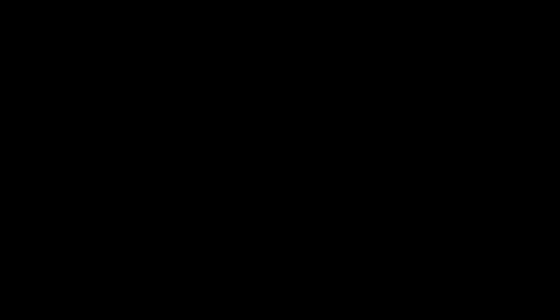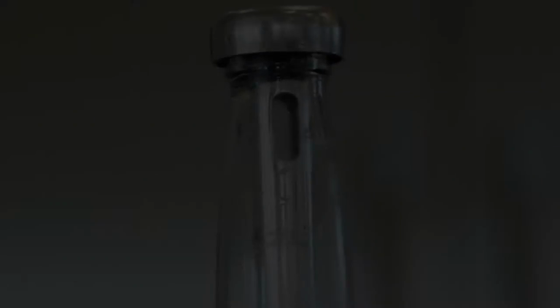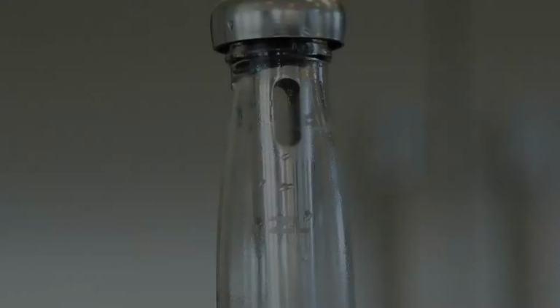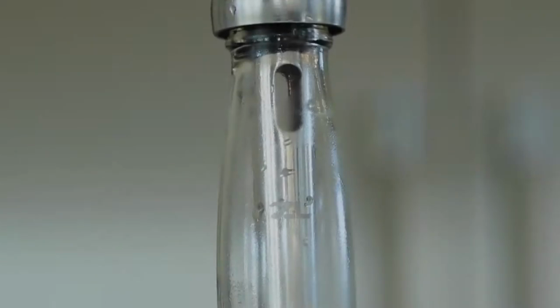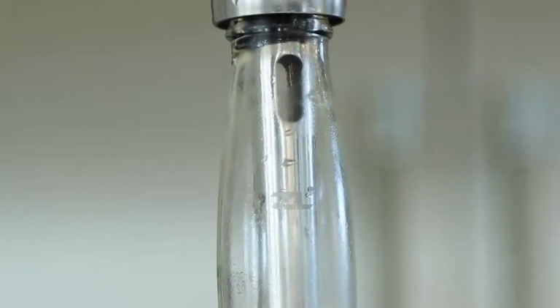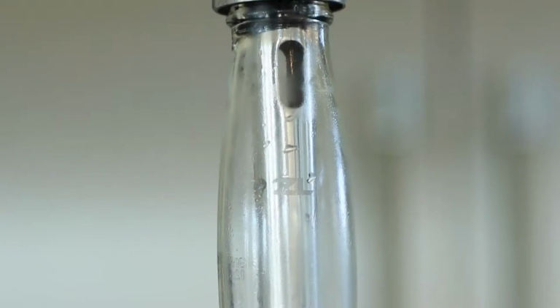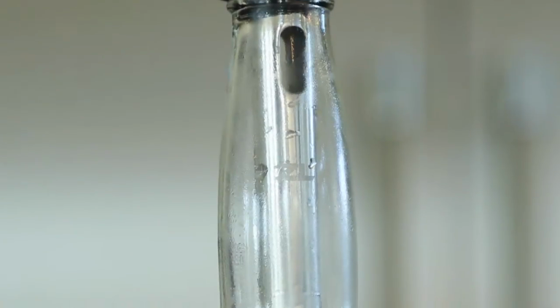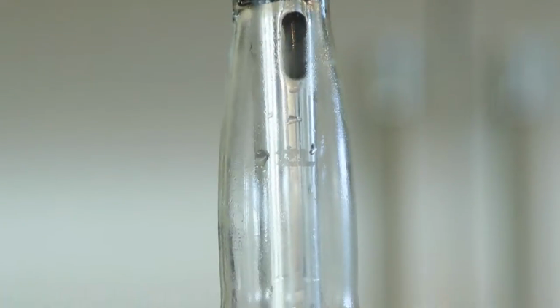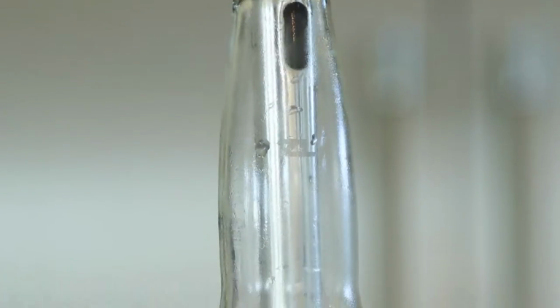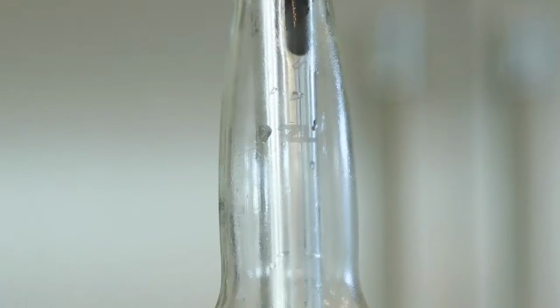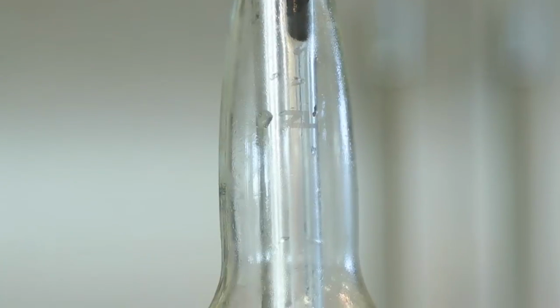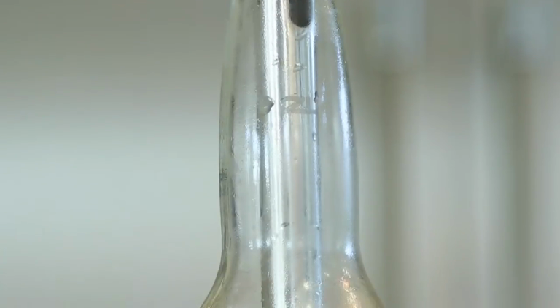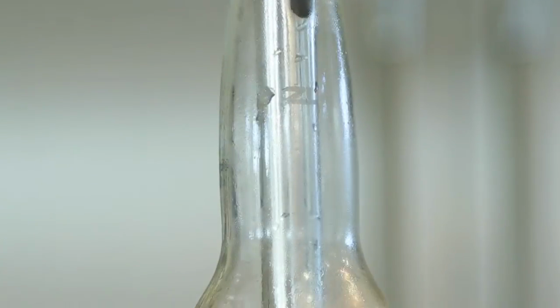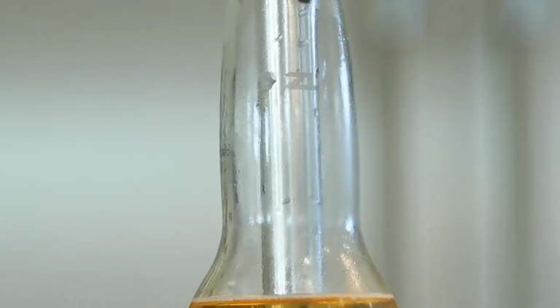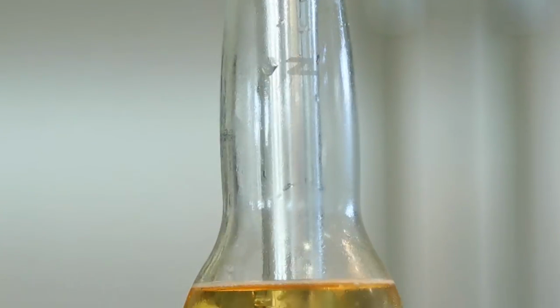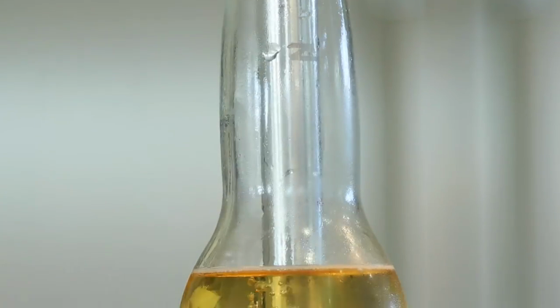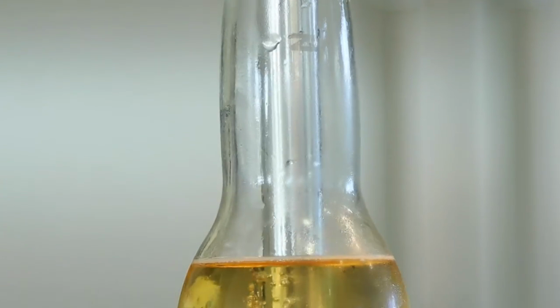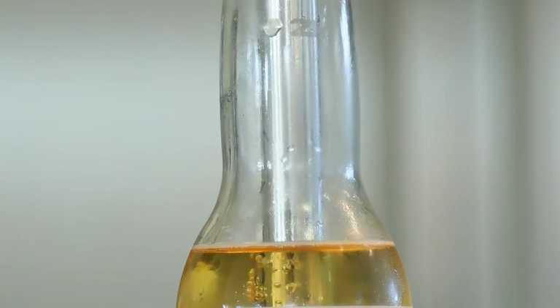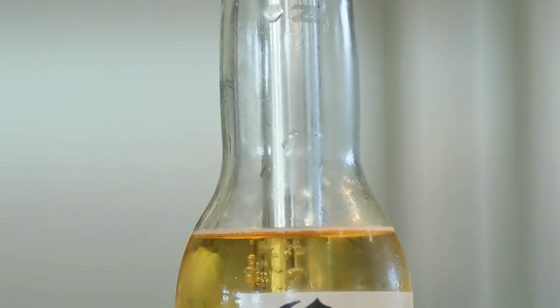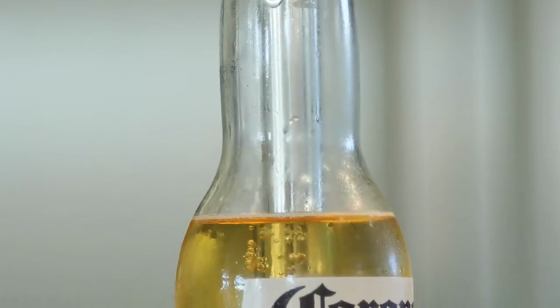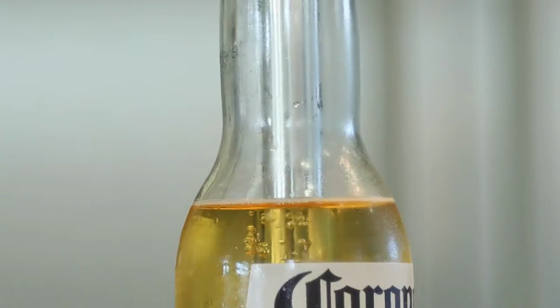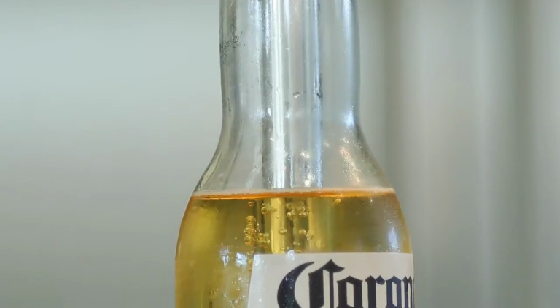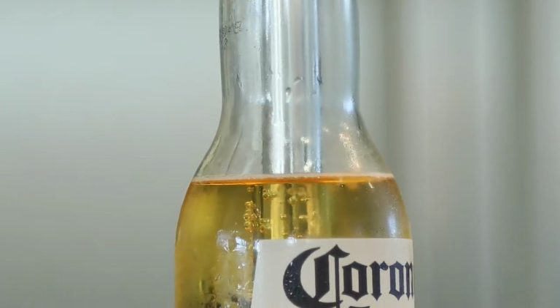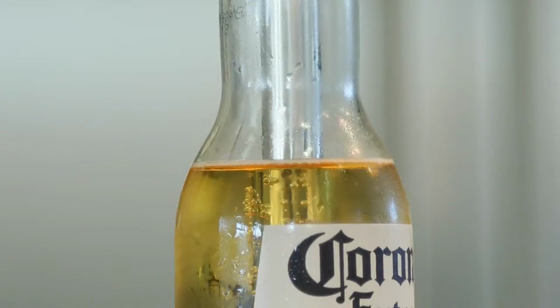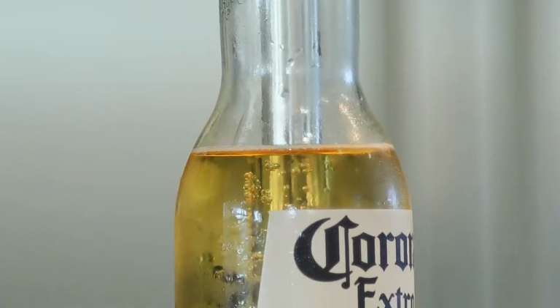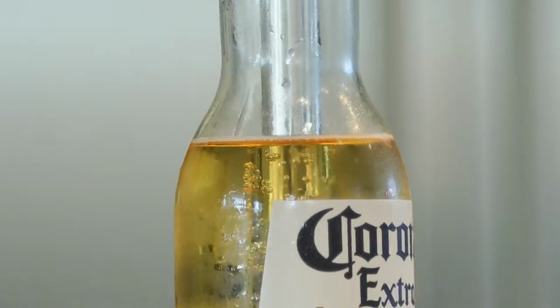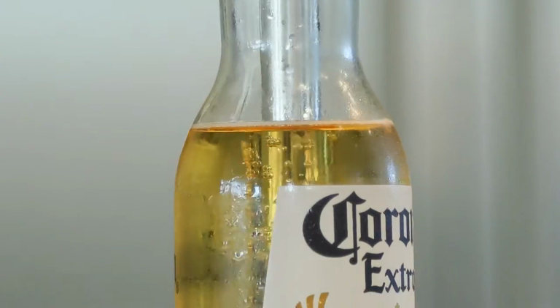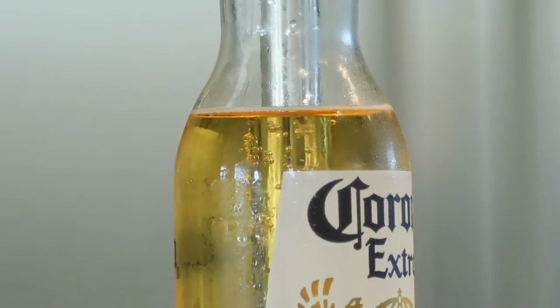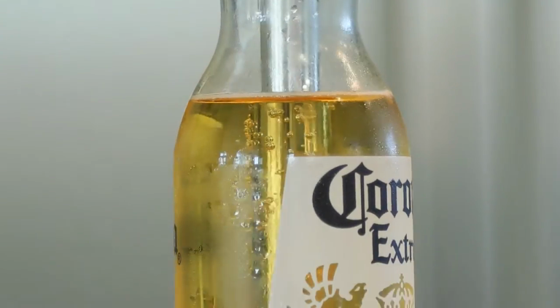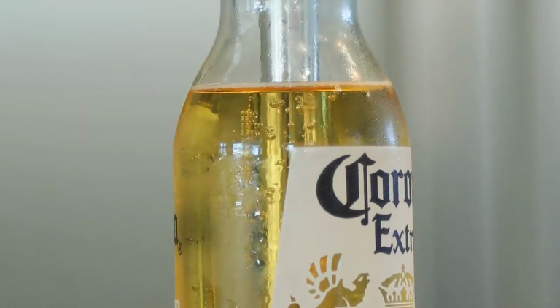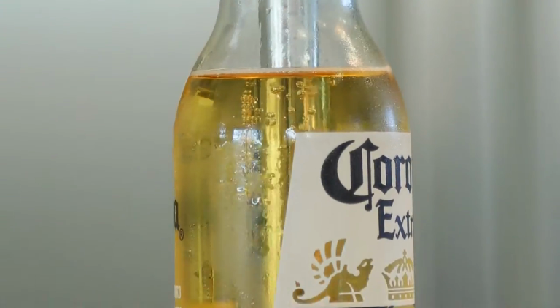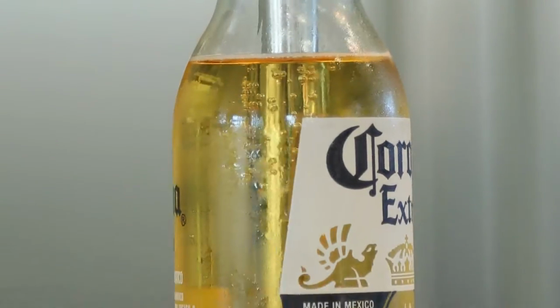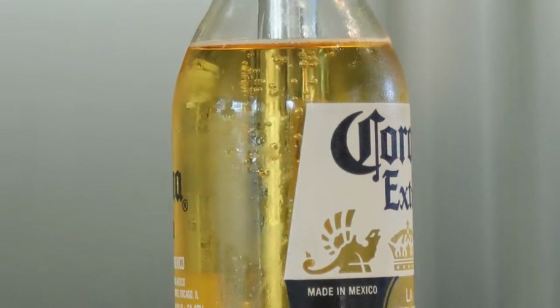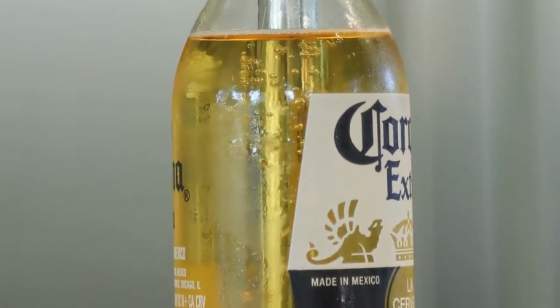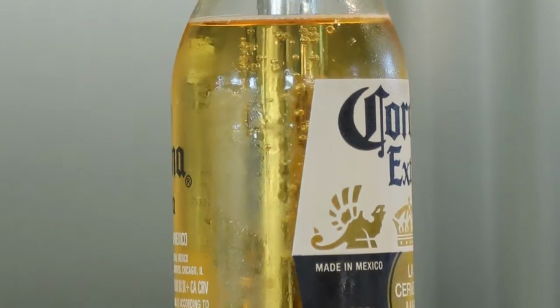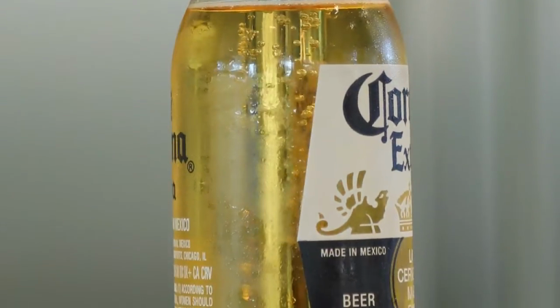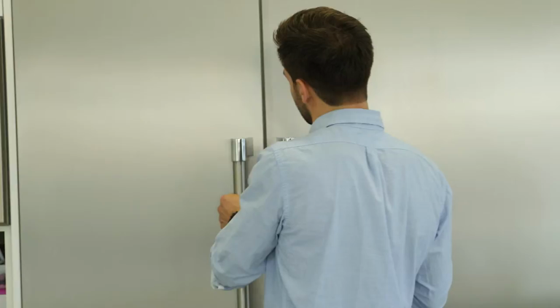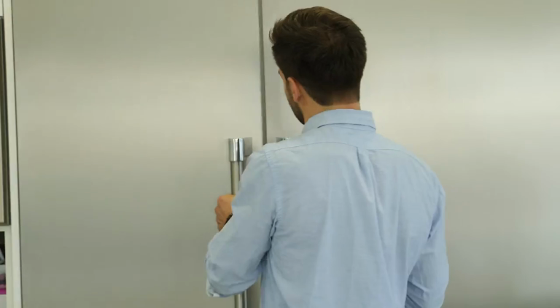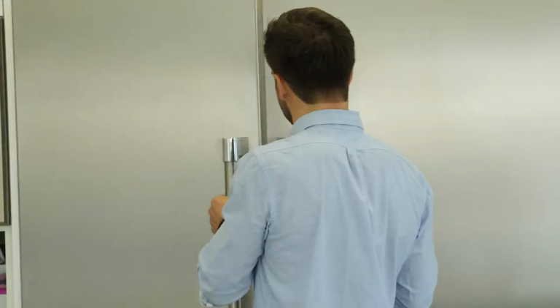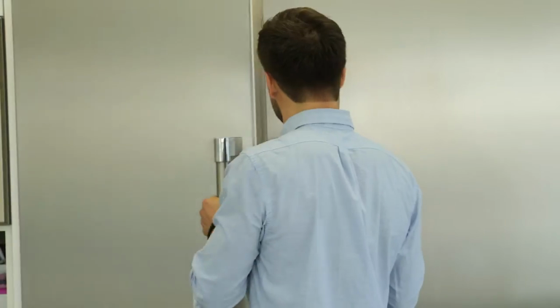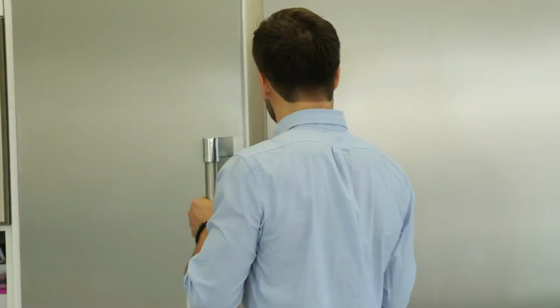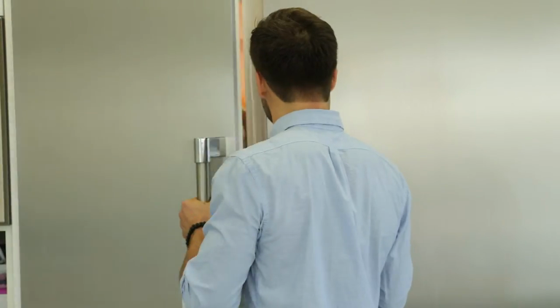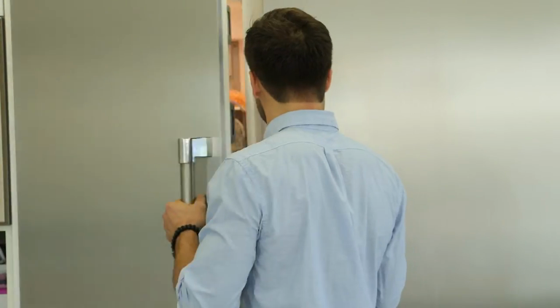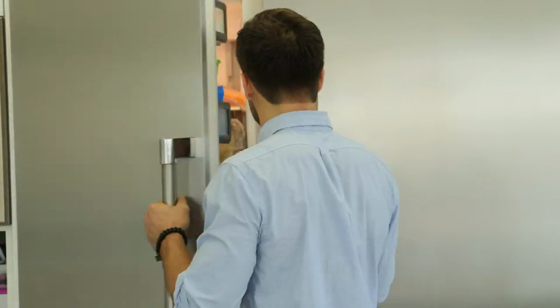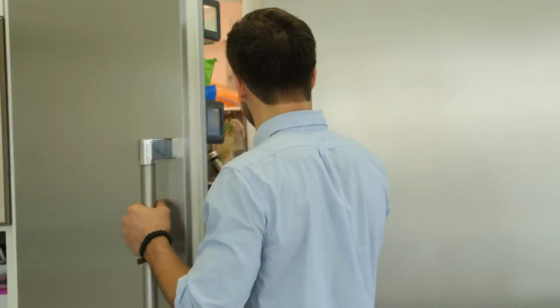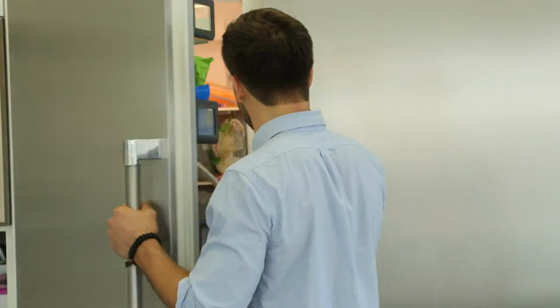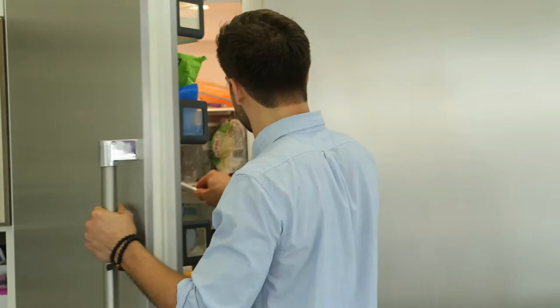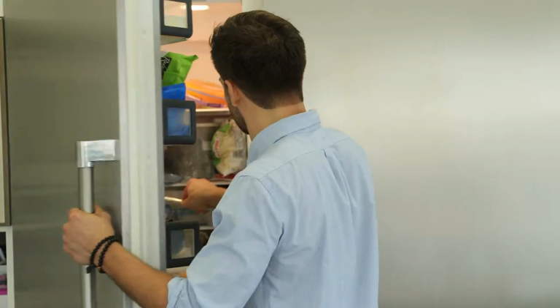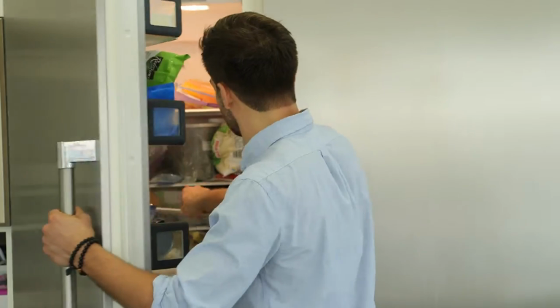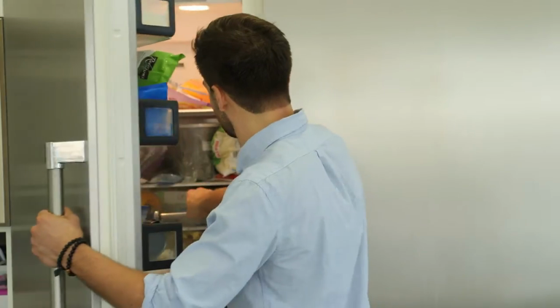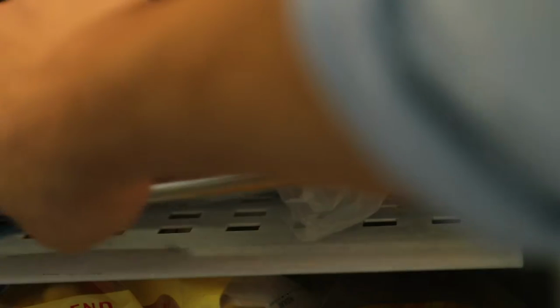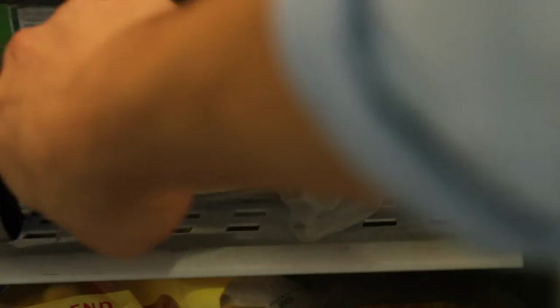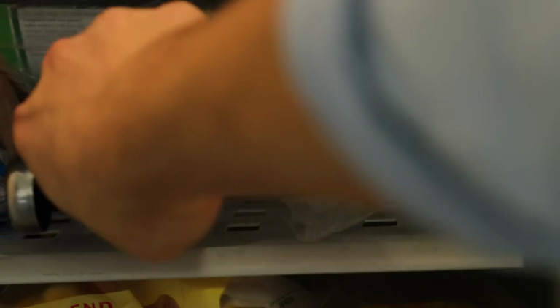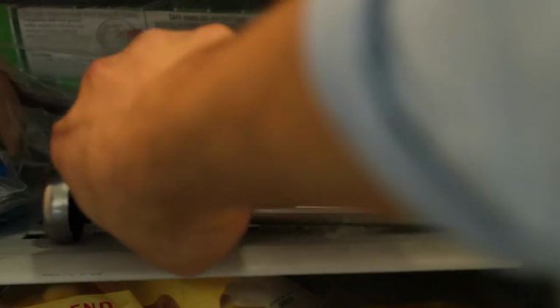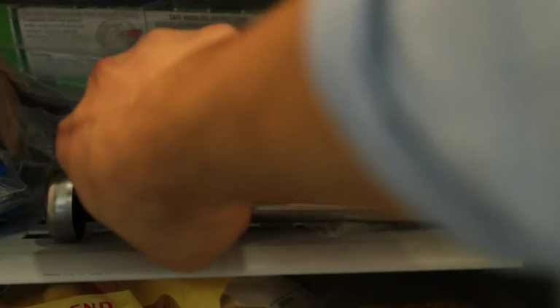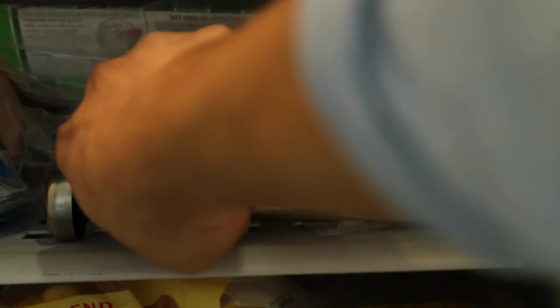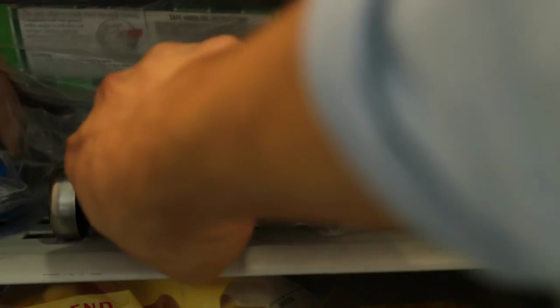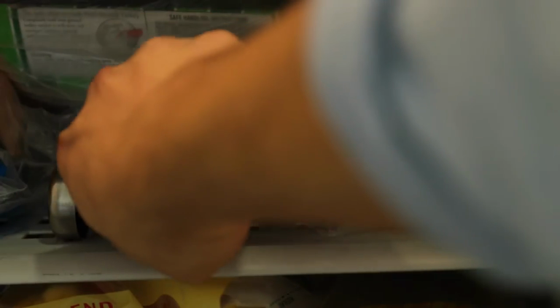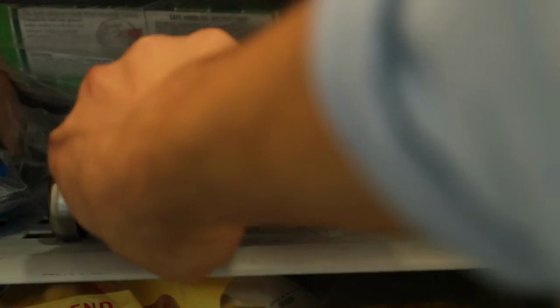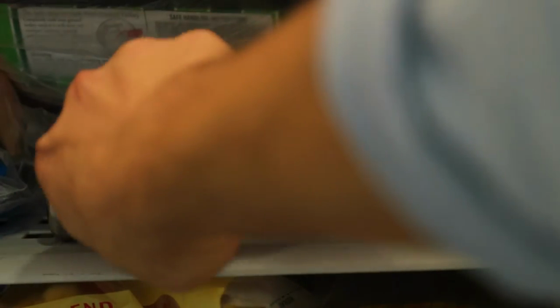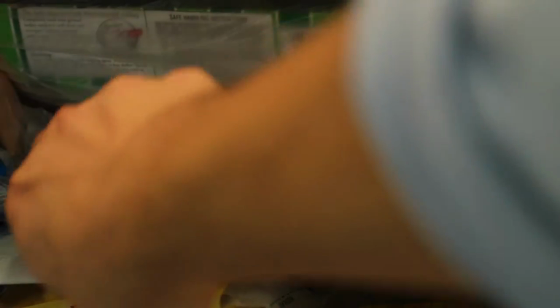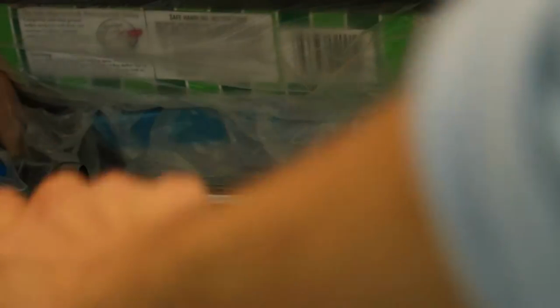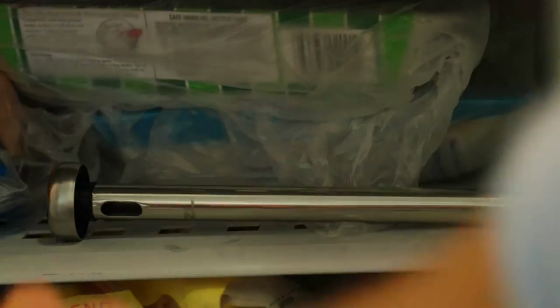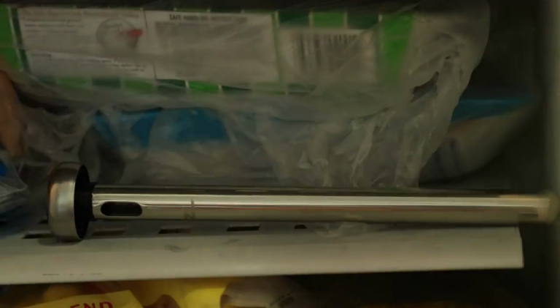Hello and welcome to the instructional video of the Zee & Lee Beer Chiller Stick. First, freeze the chiller stick for 45 to 60 minutes.